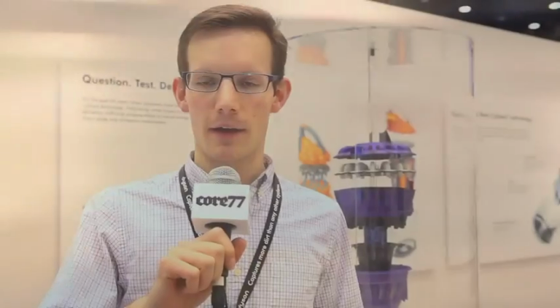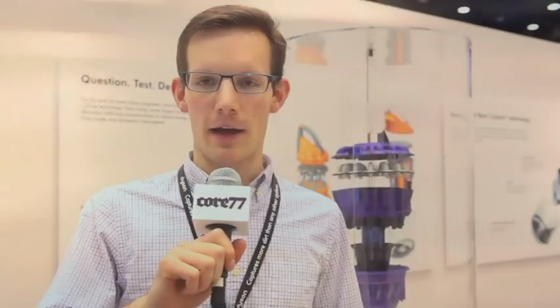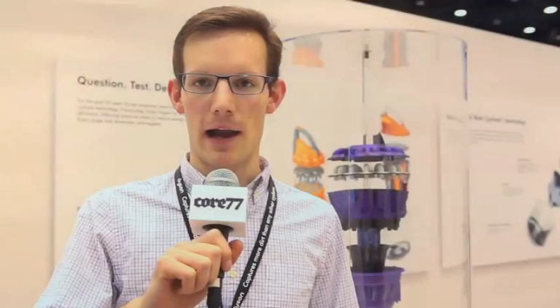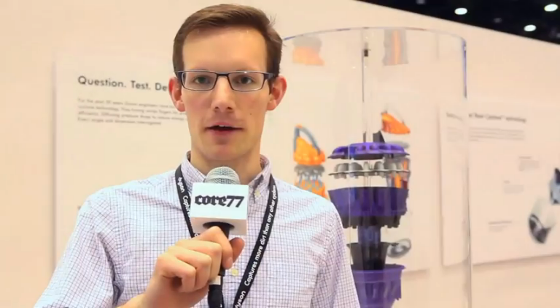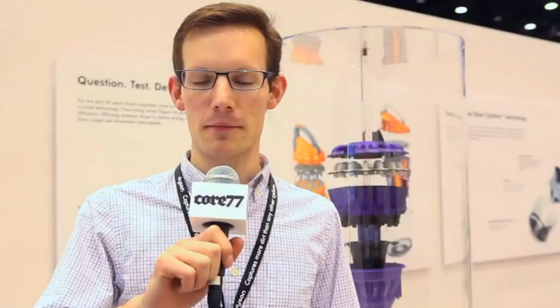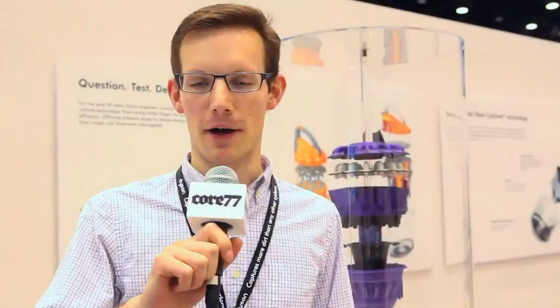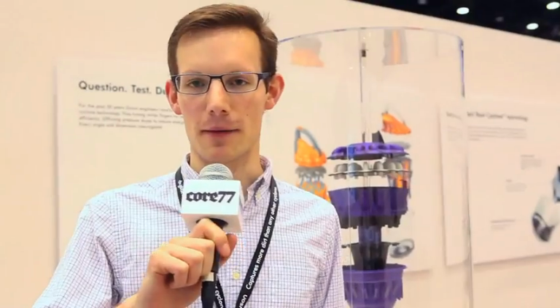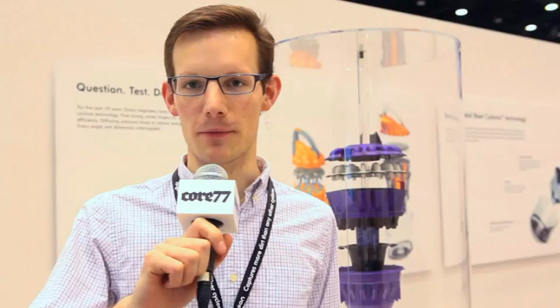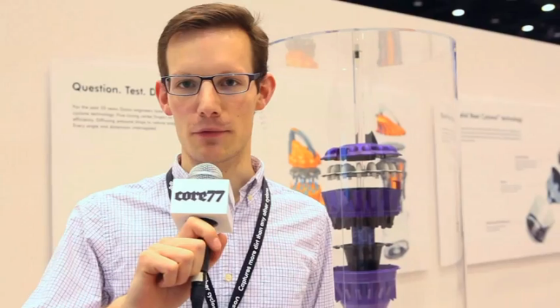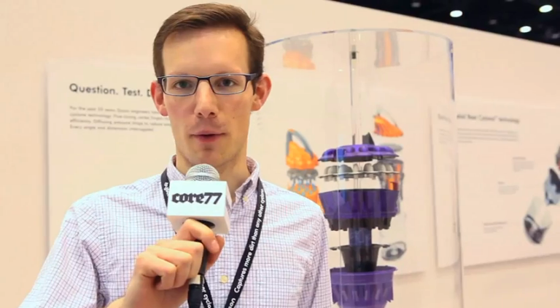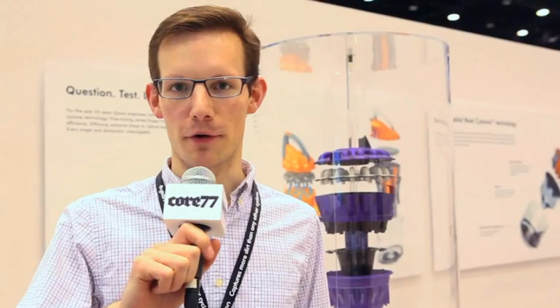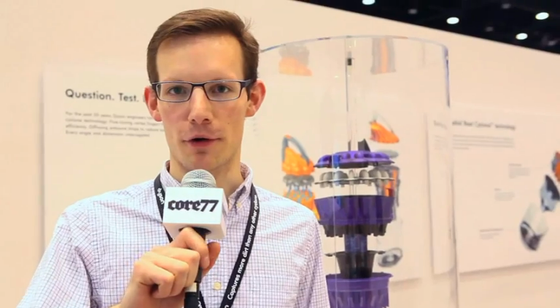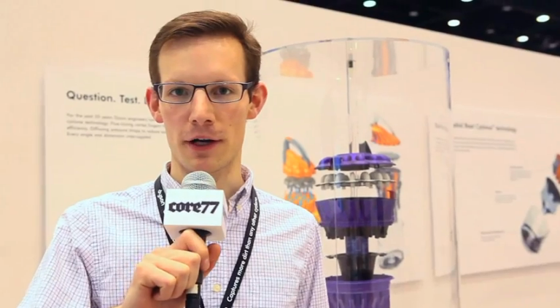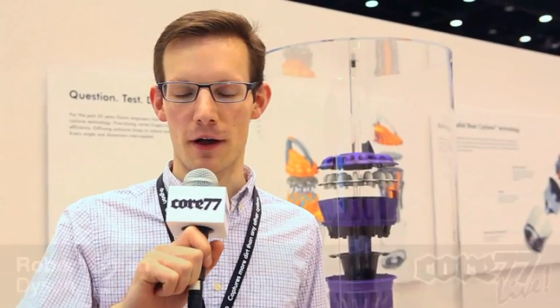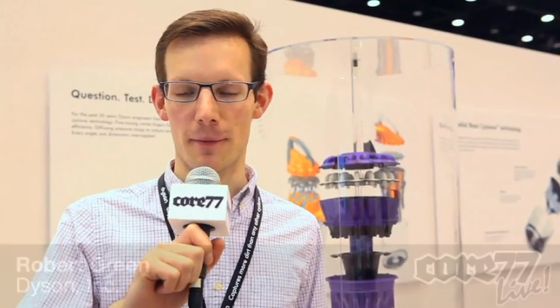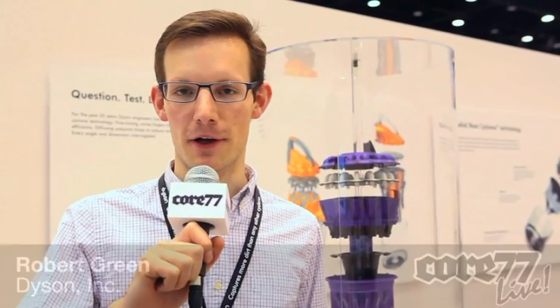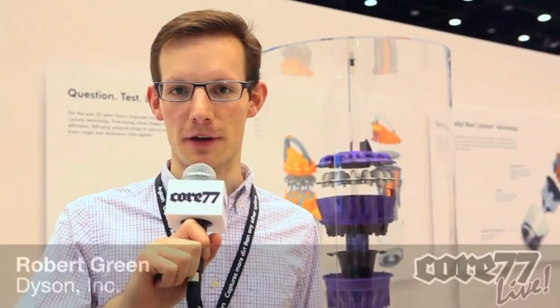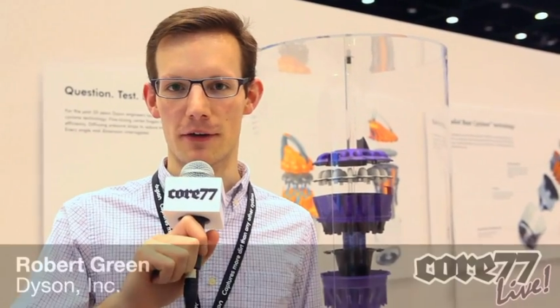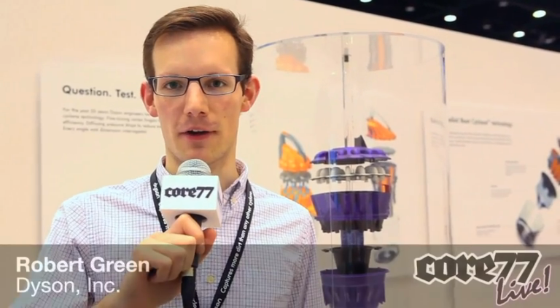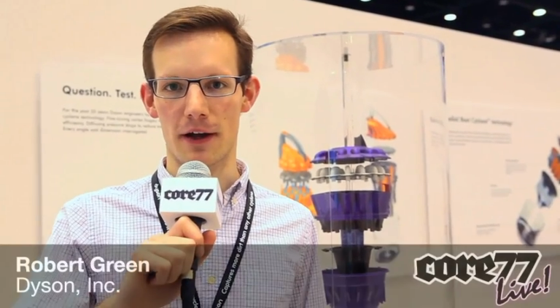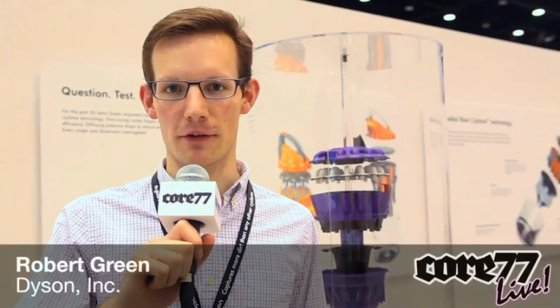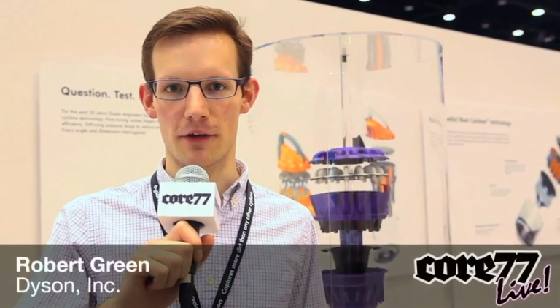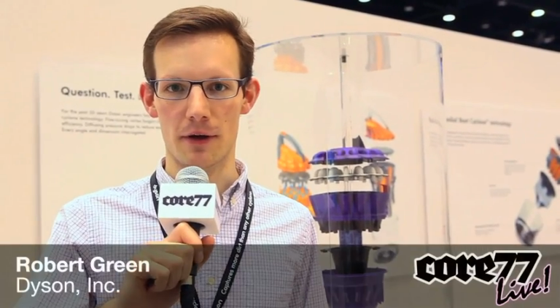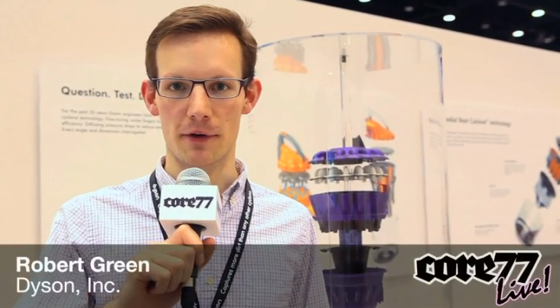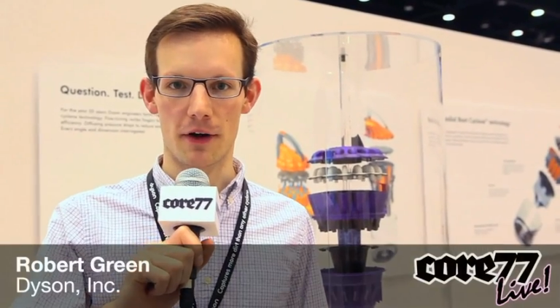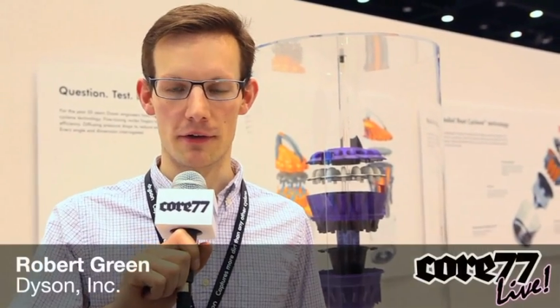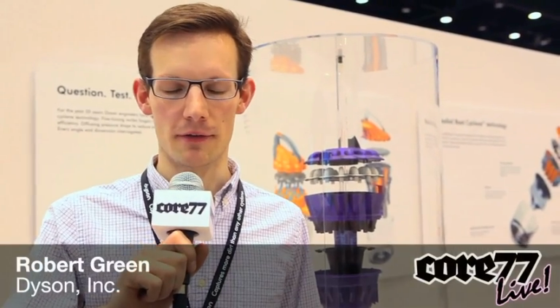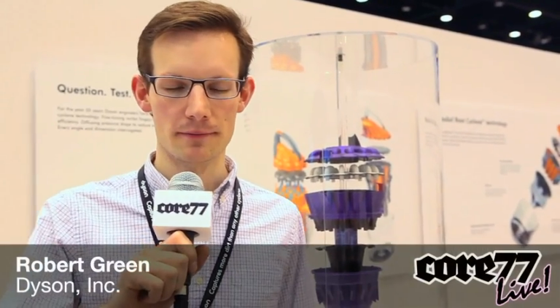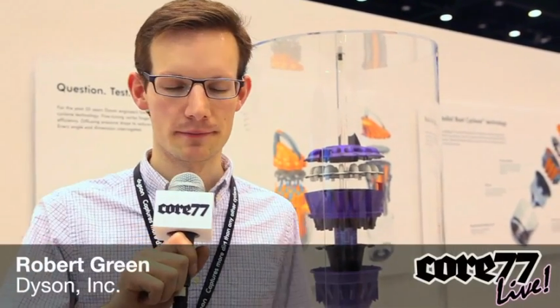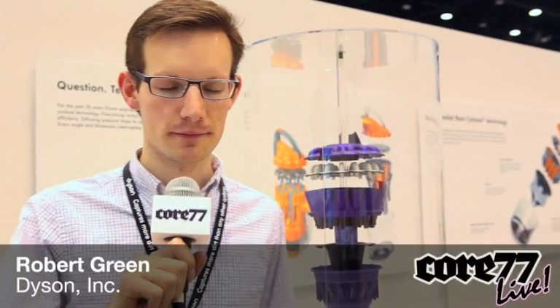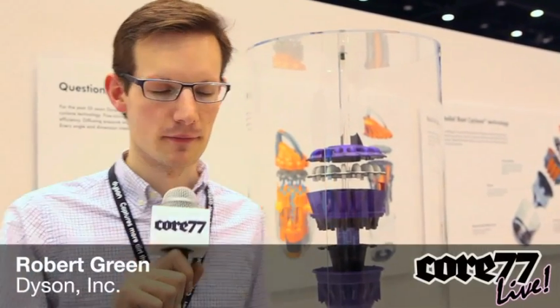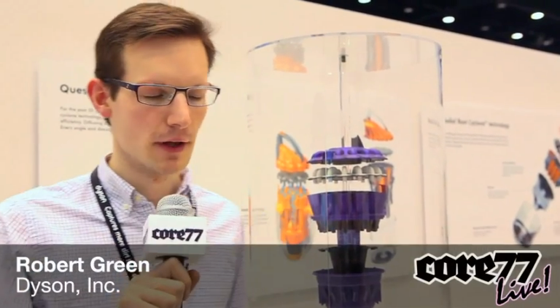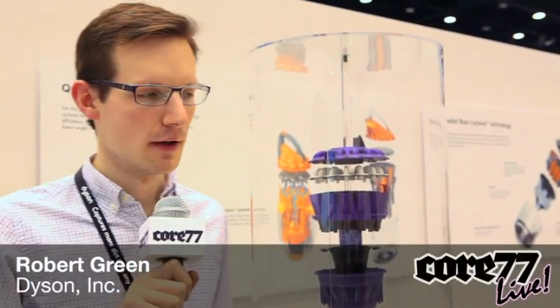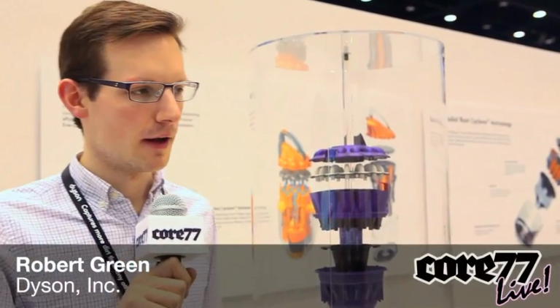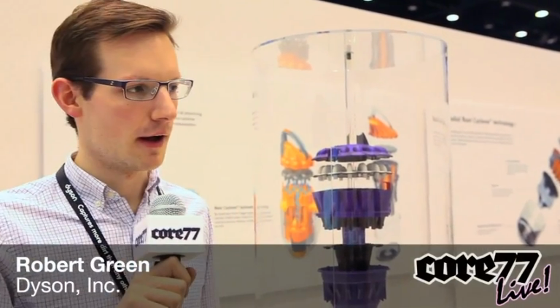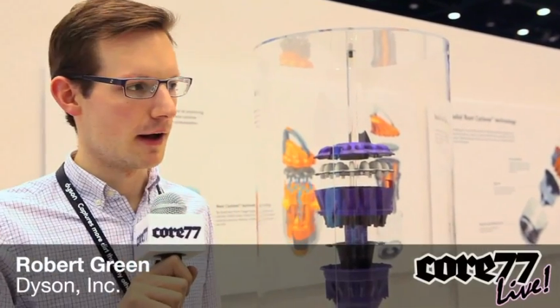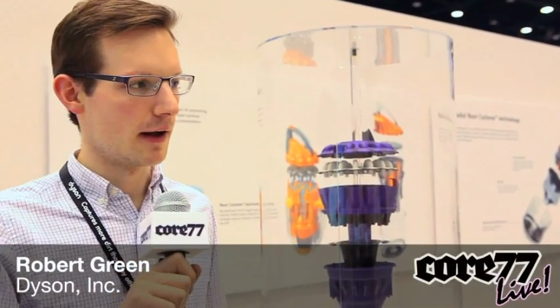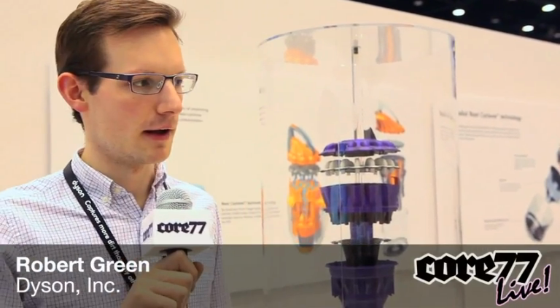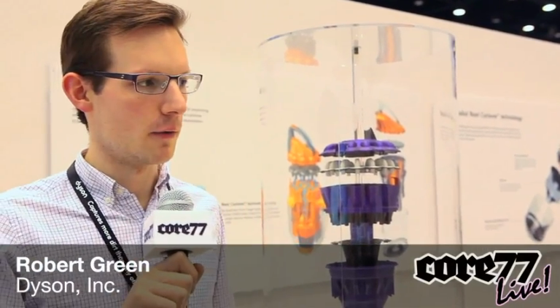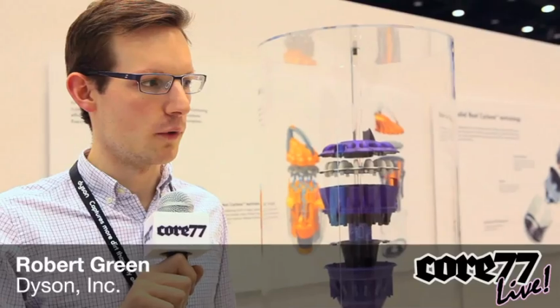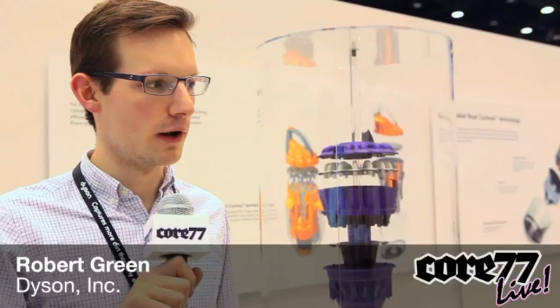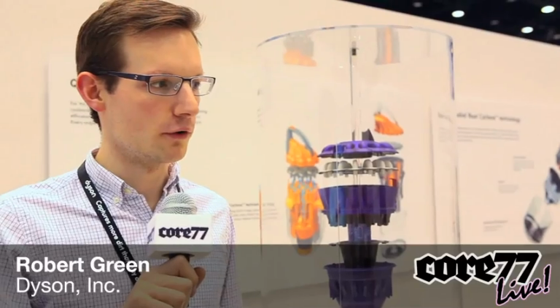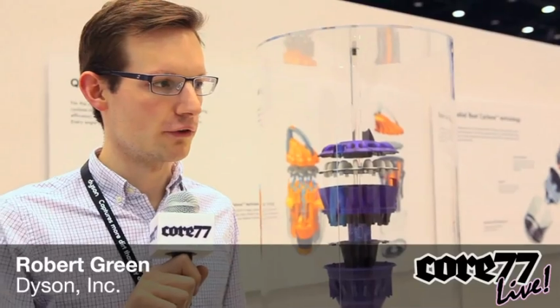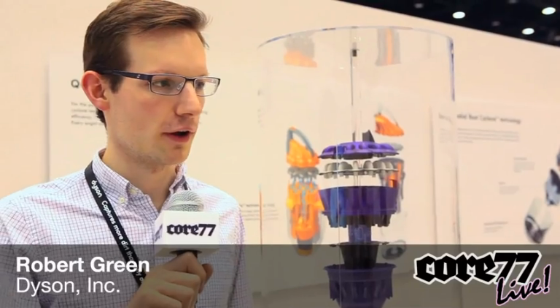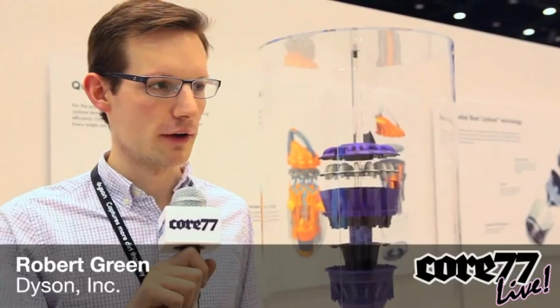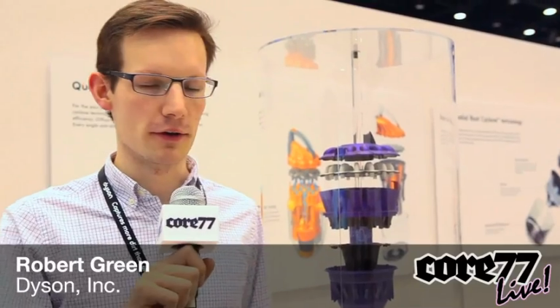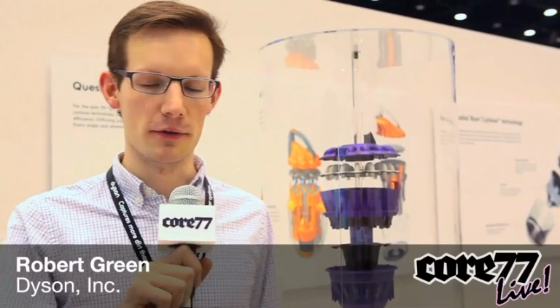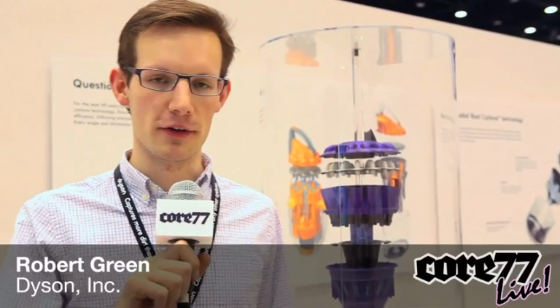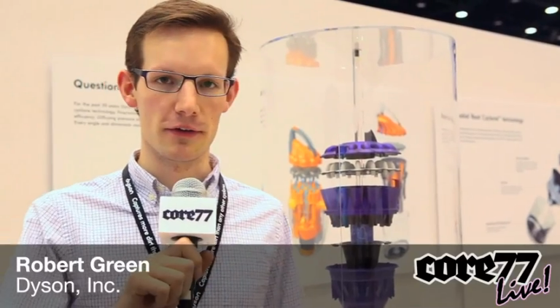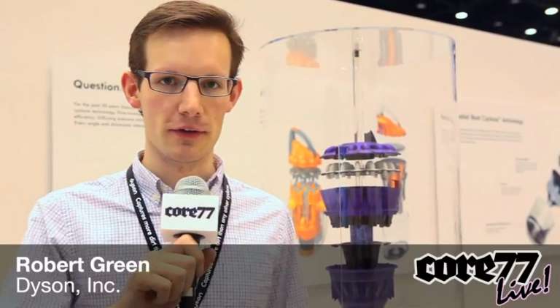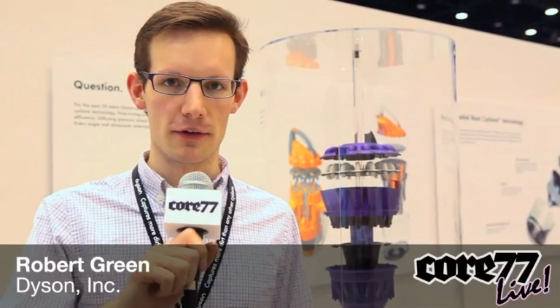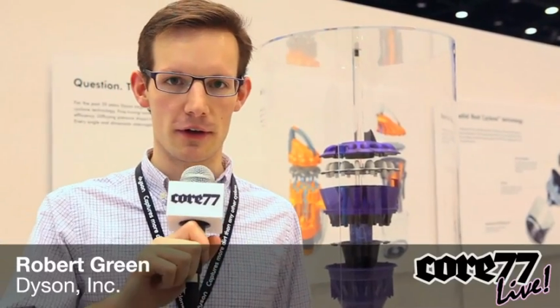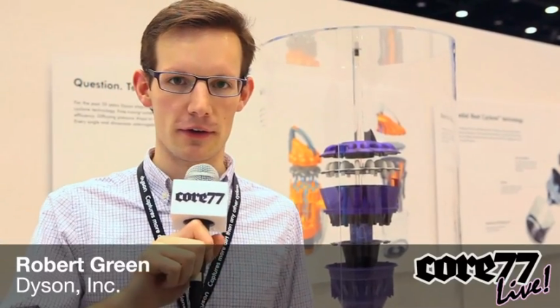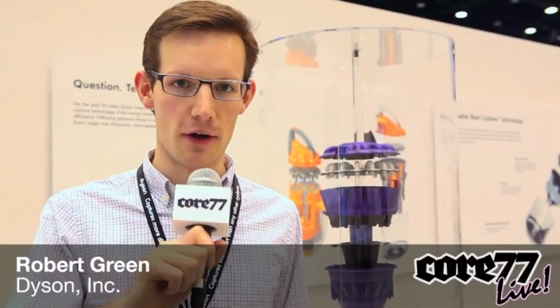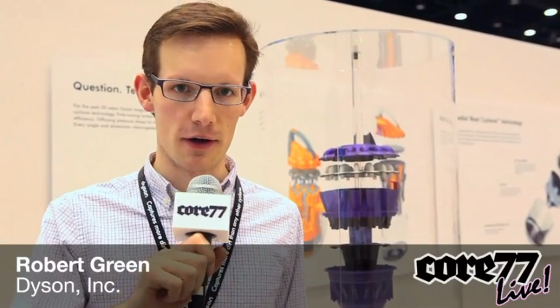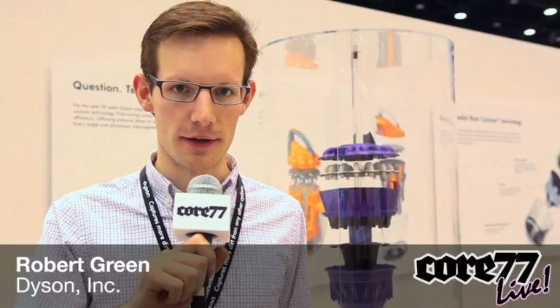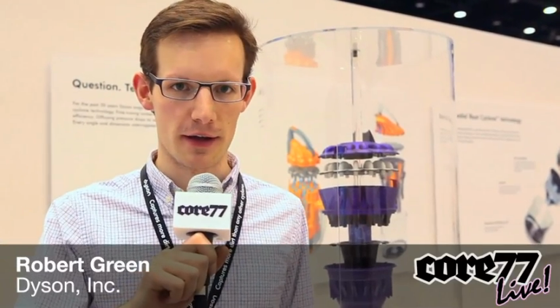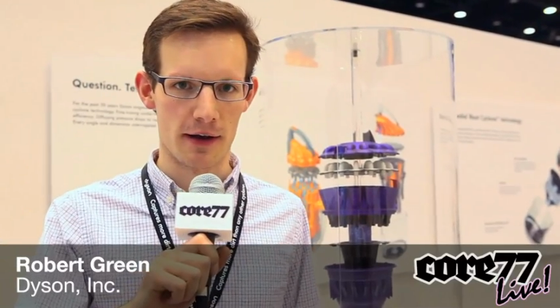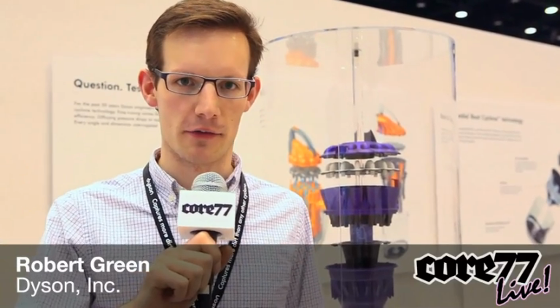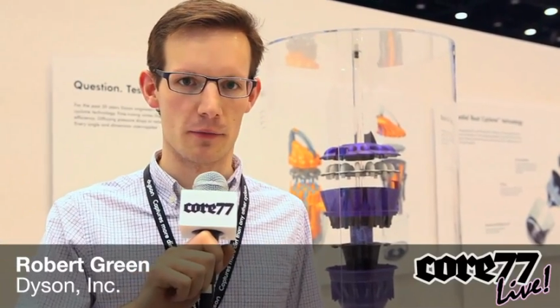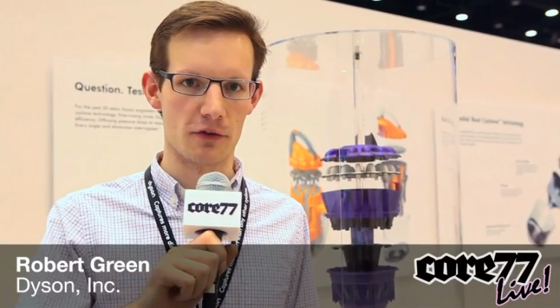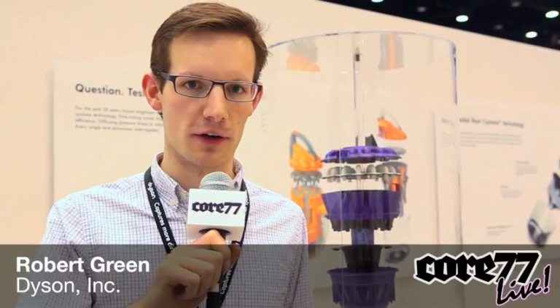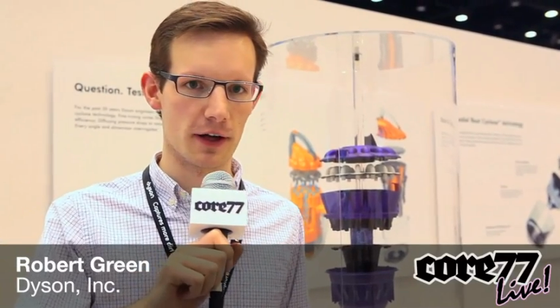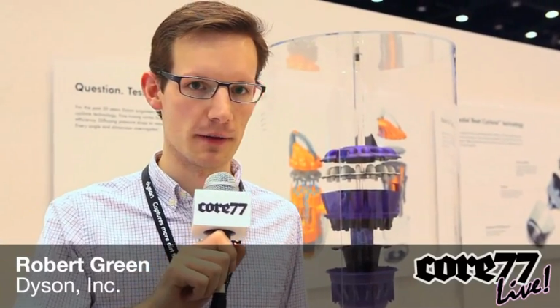Hello, my name is Robert Green. I'm a design engineer with Dyson. We're launching our new DC39 canister machine here.